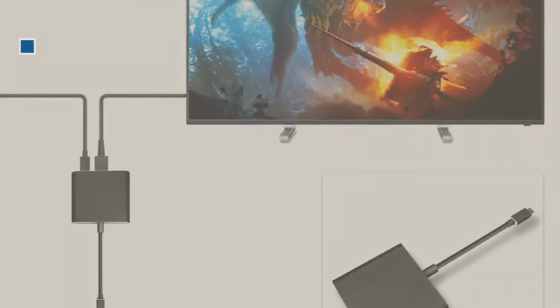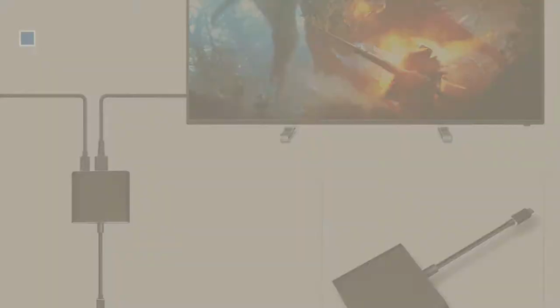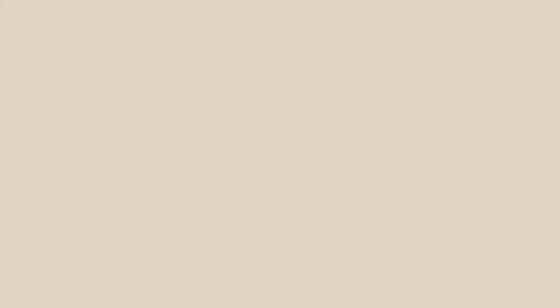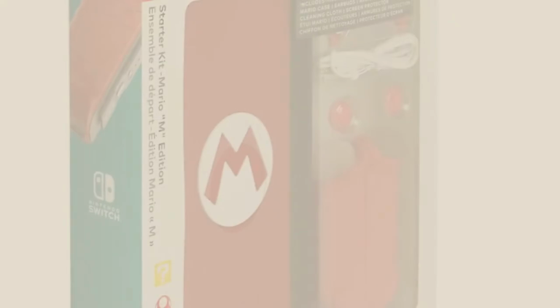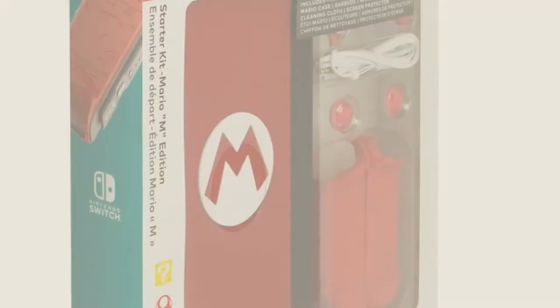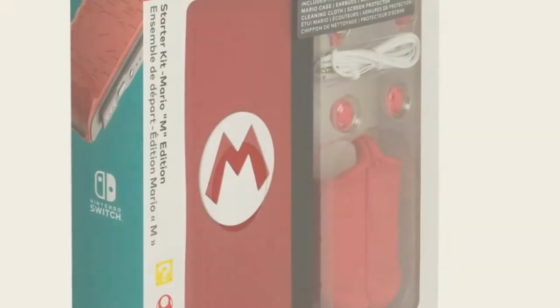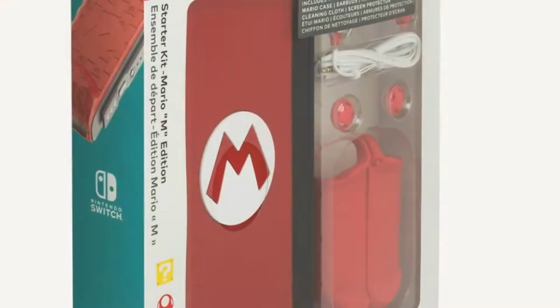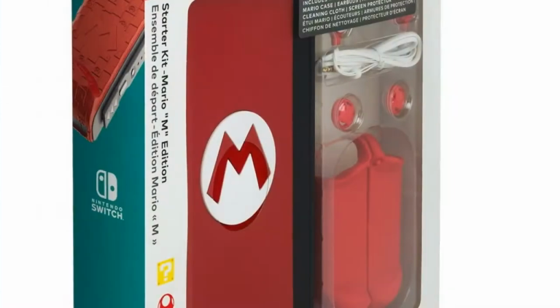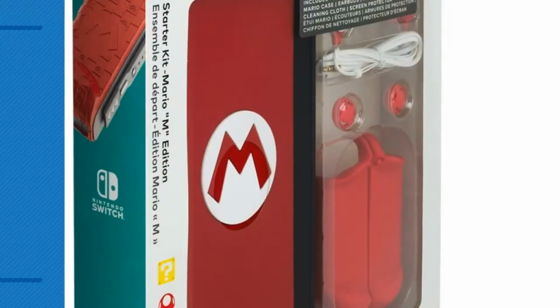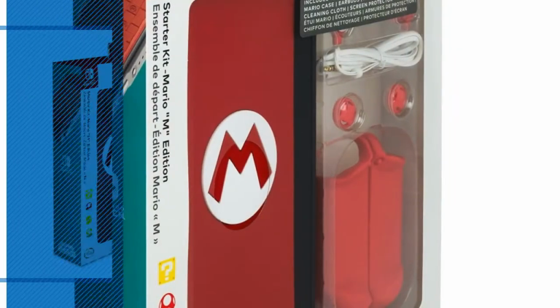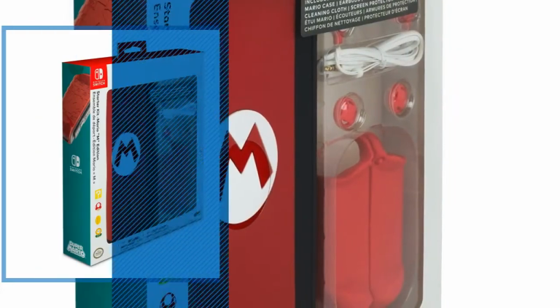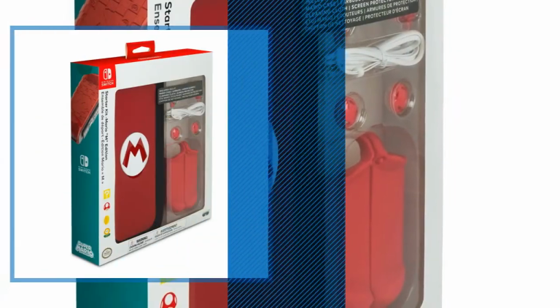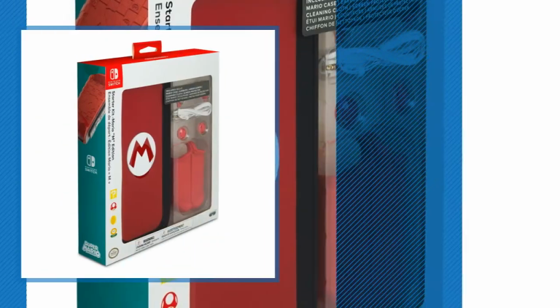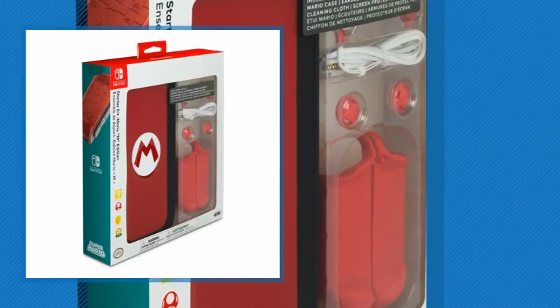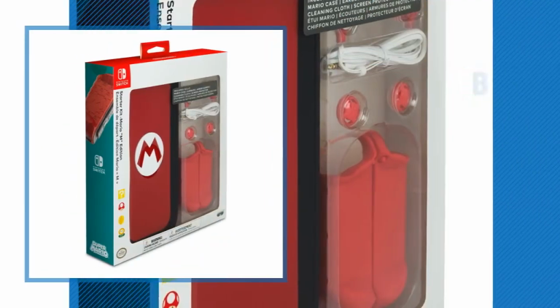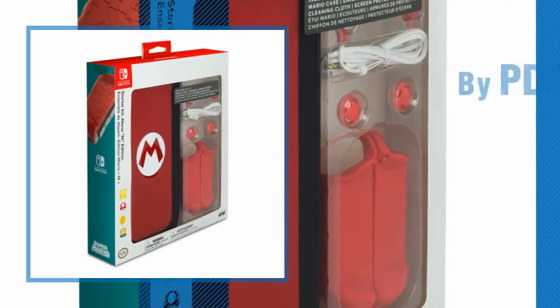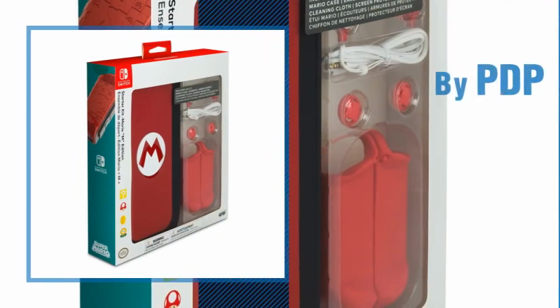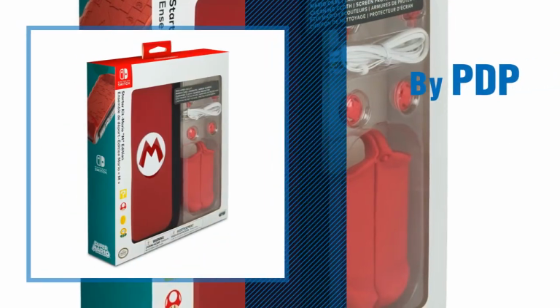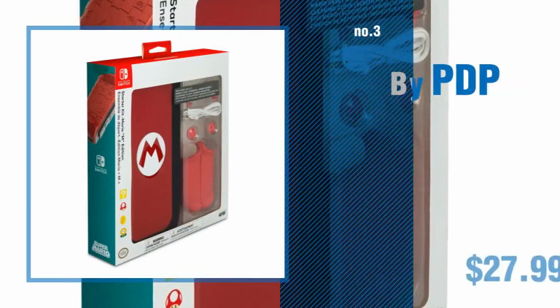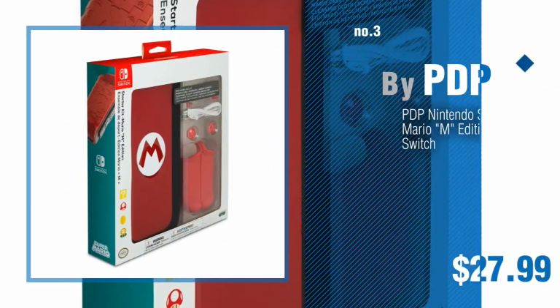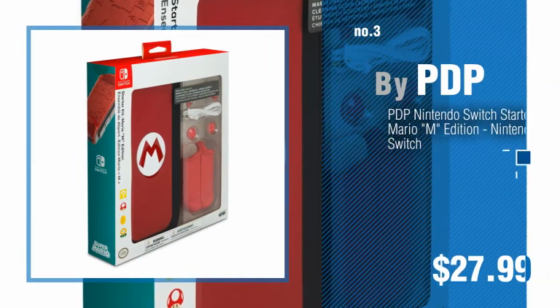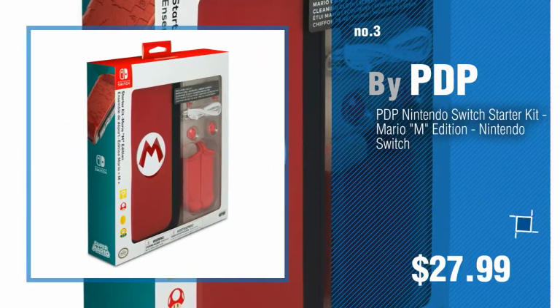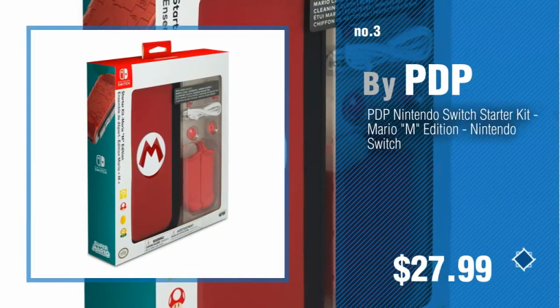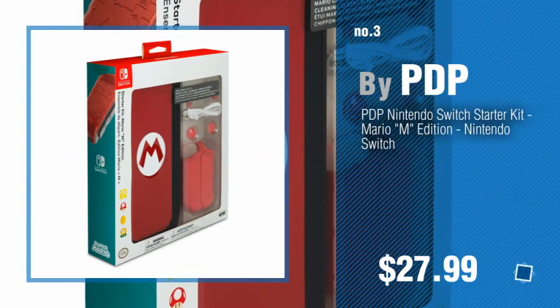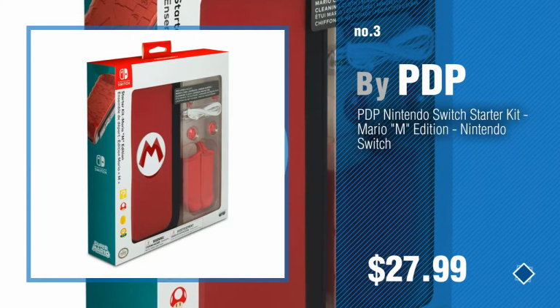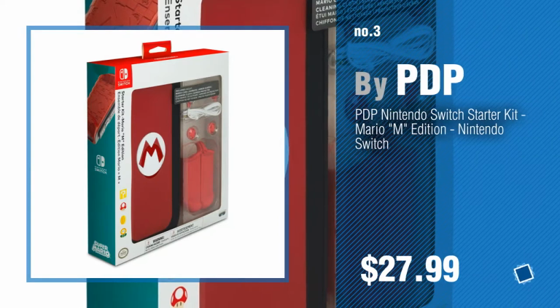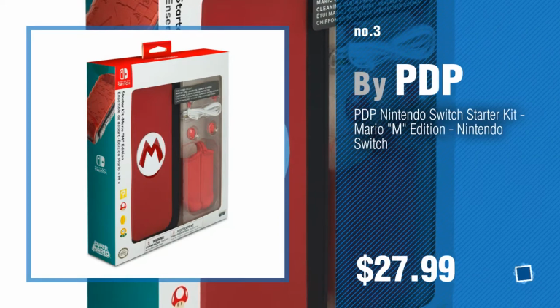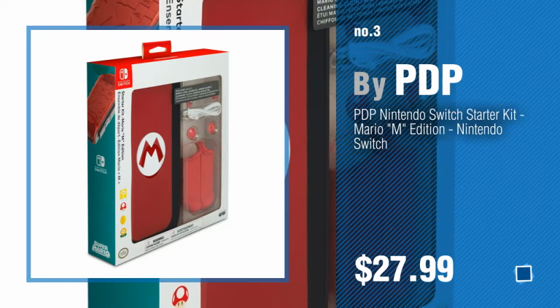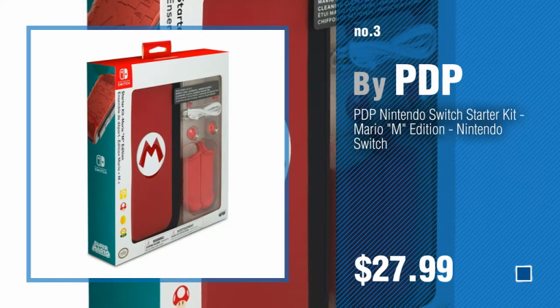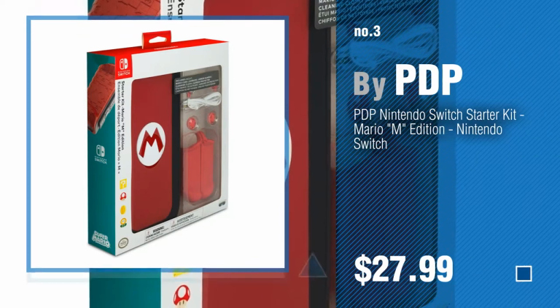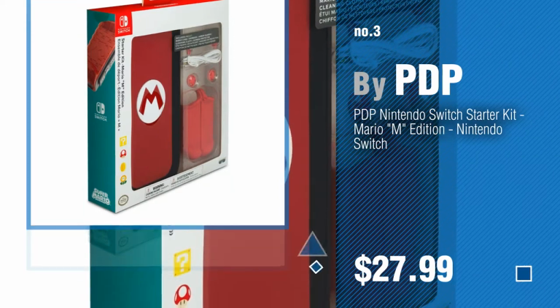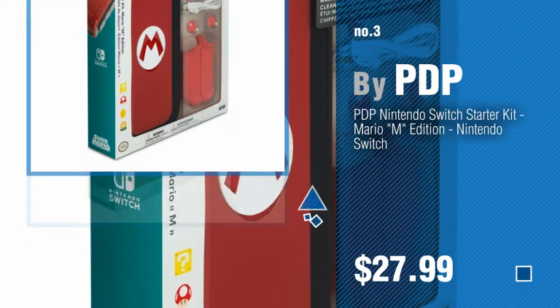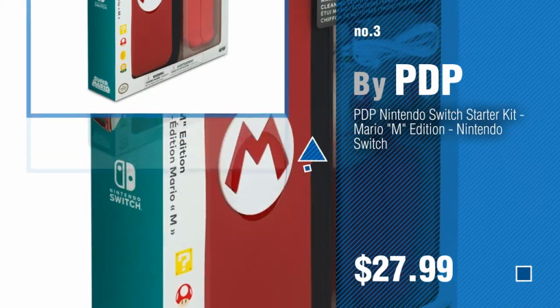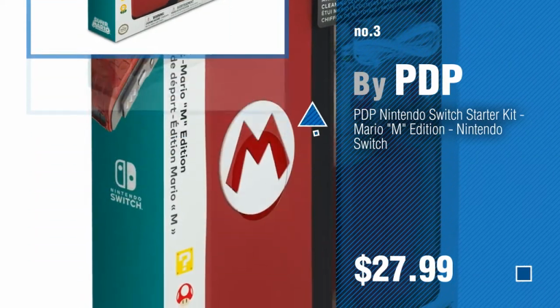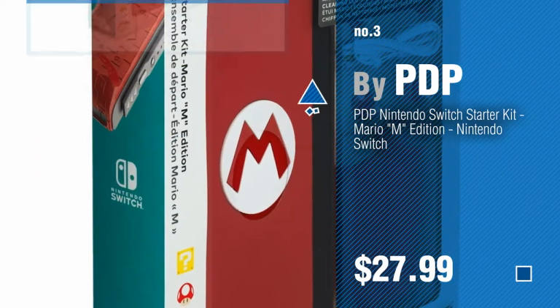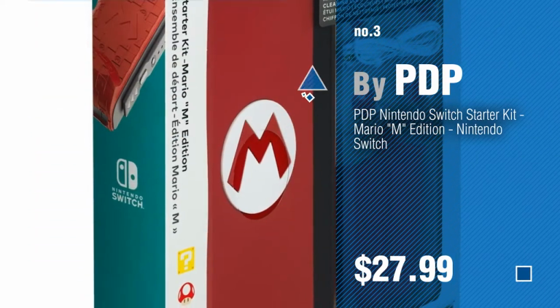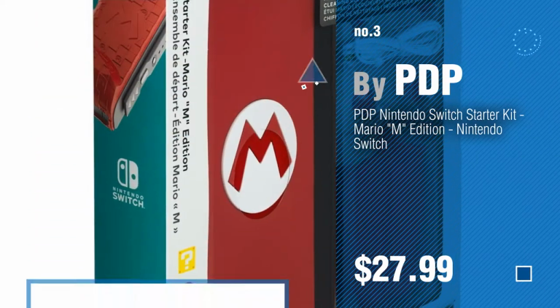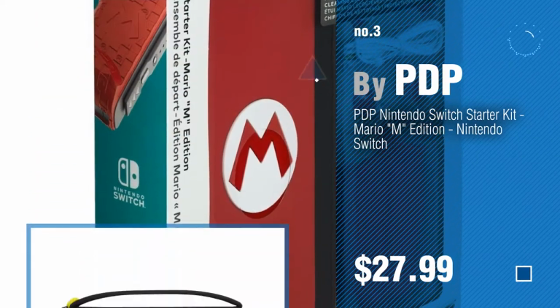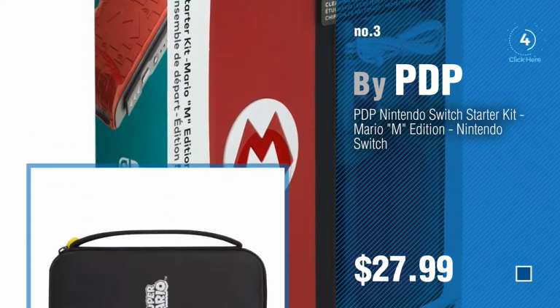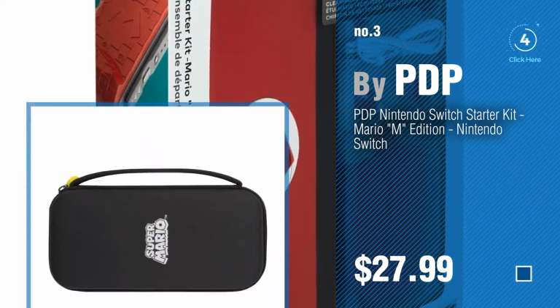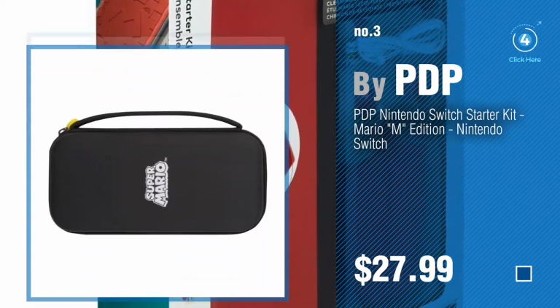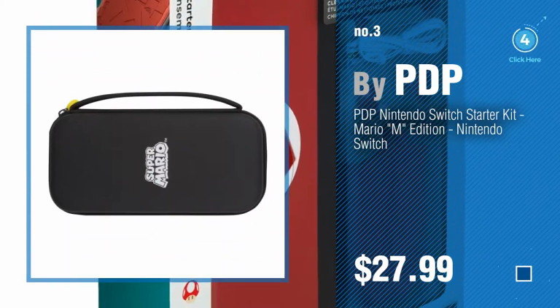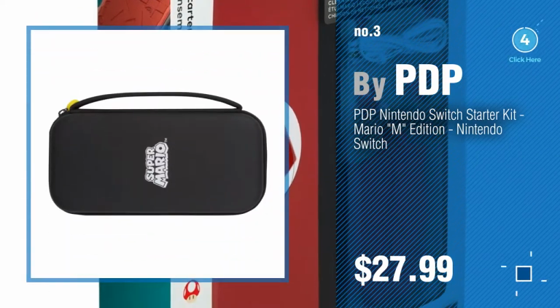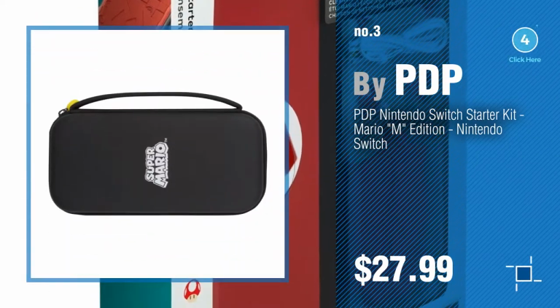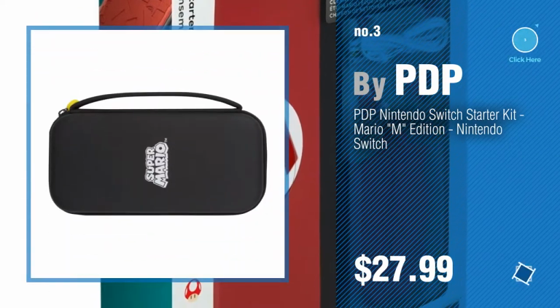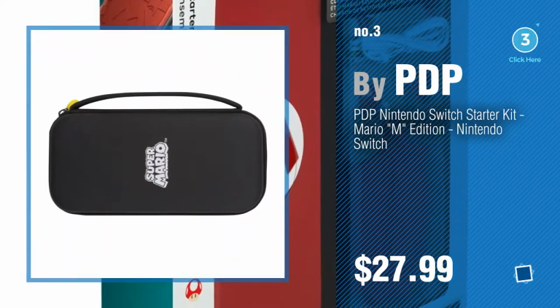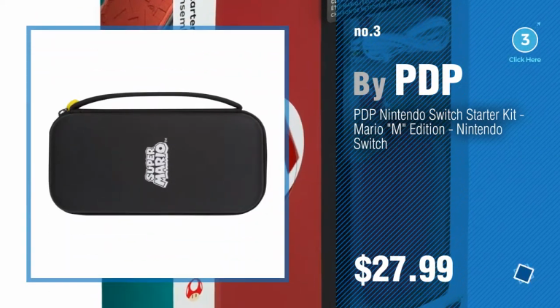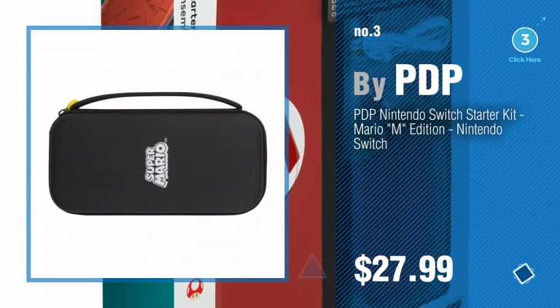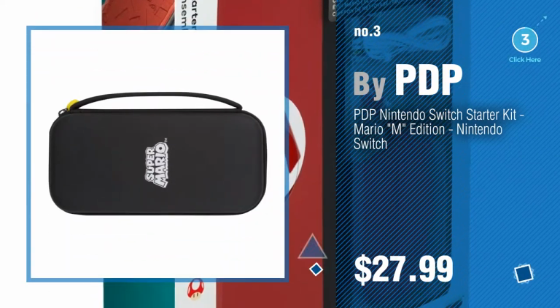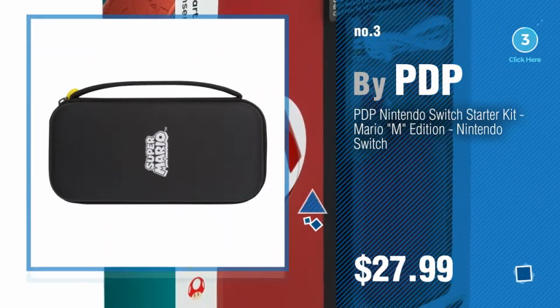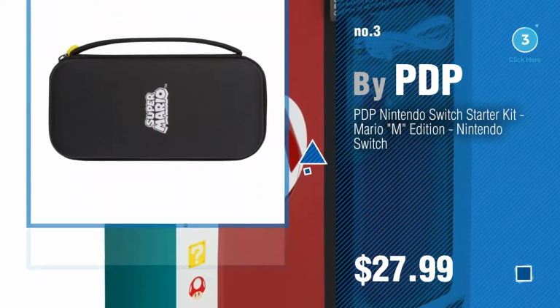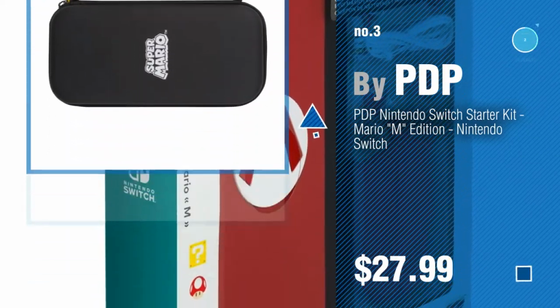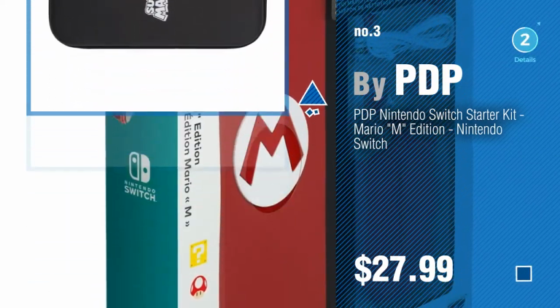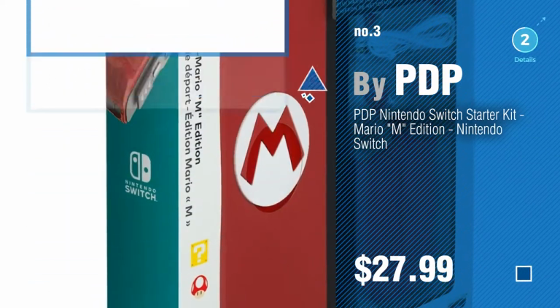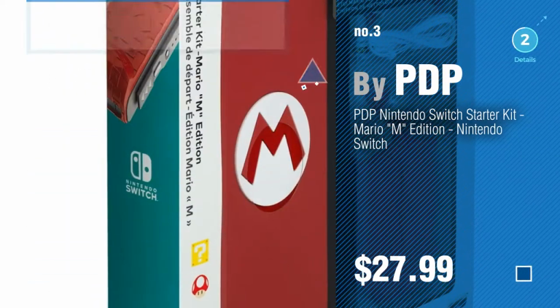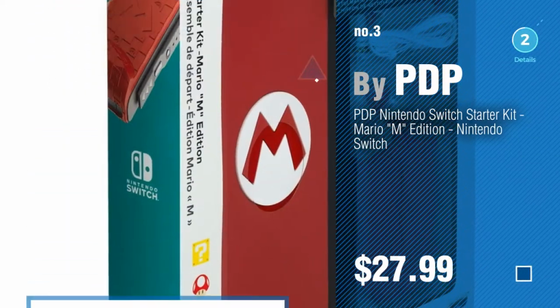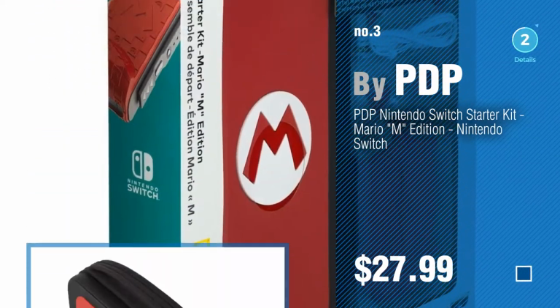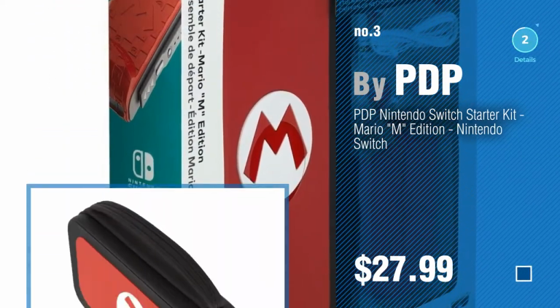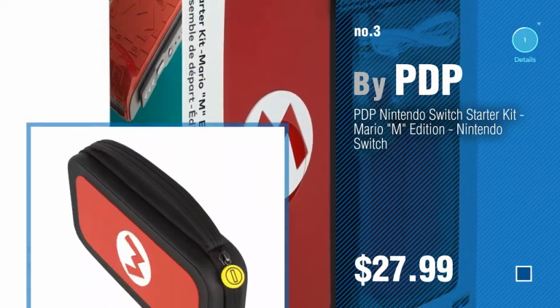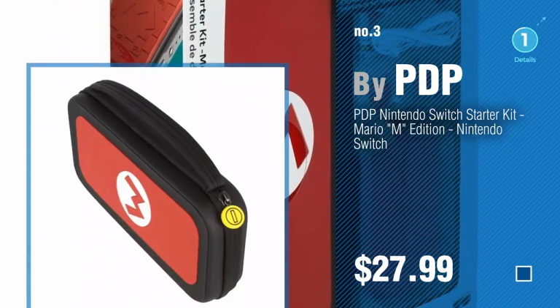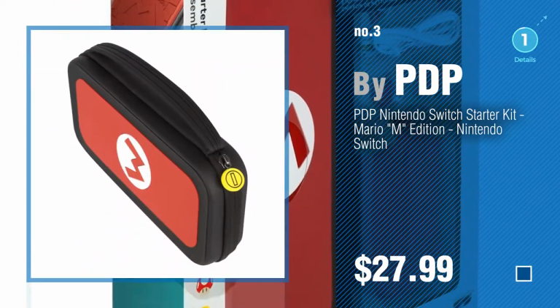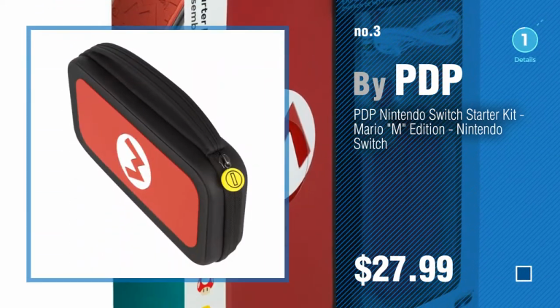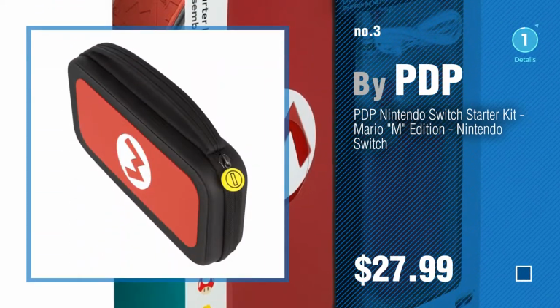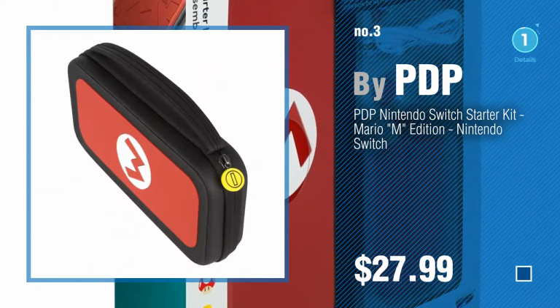Number 3, by PDP. For more info about these Nintendo DS Accessory Kits, click the circle.